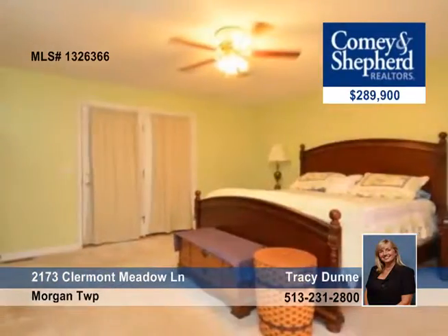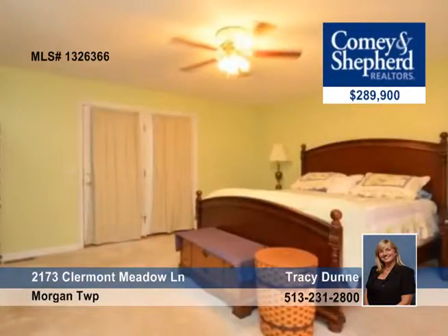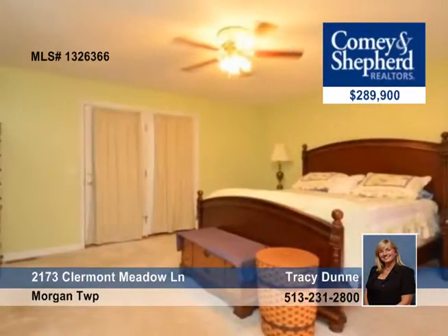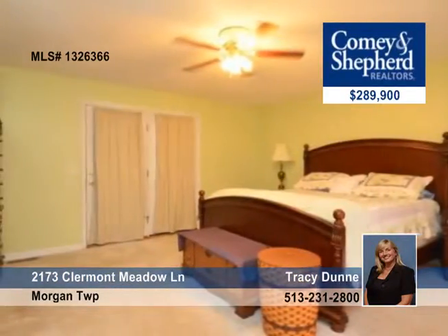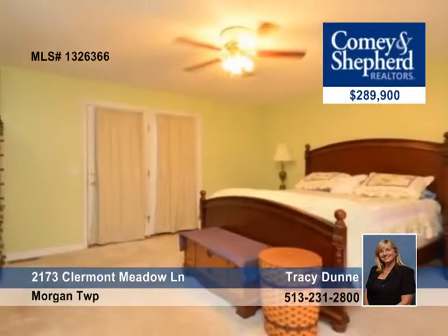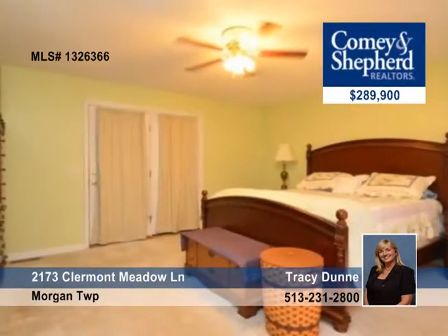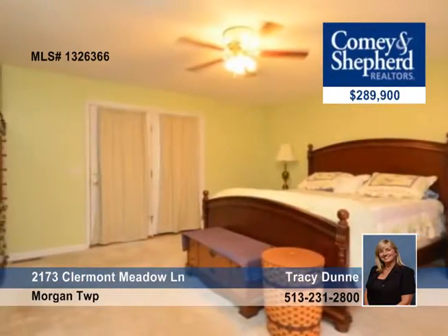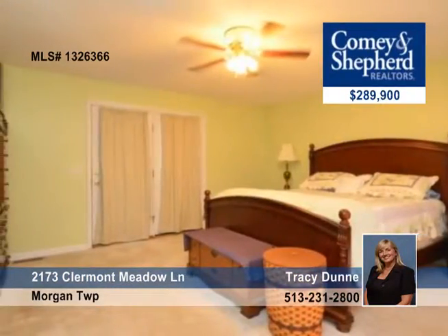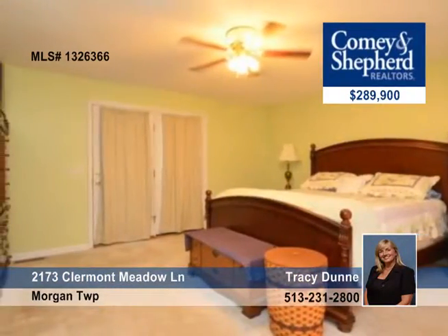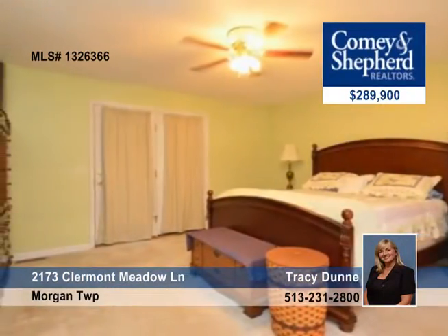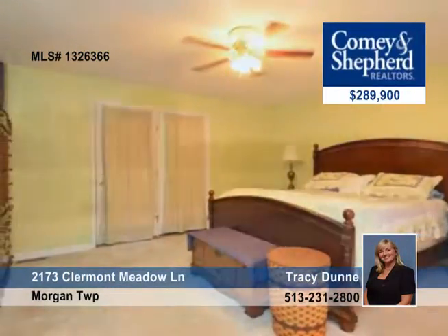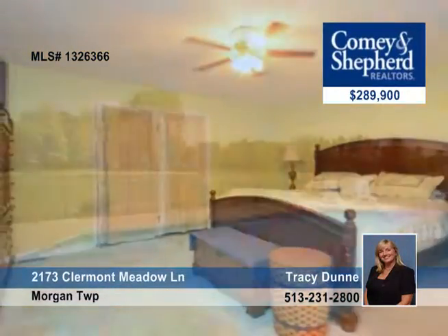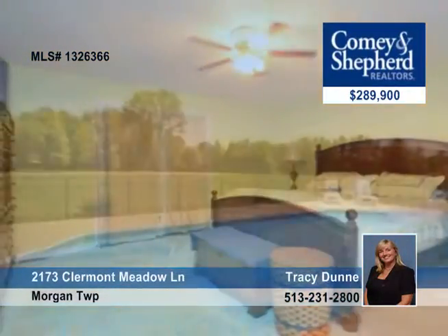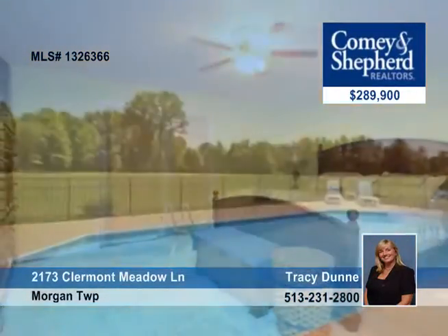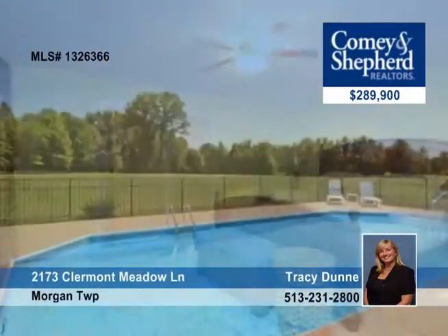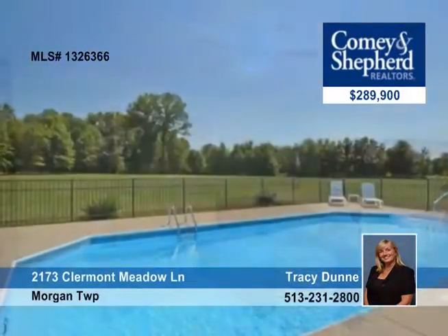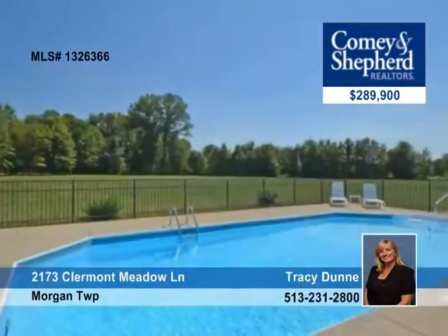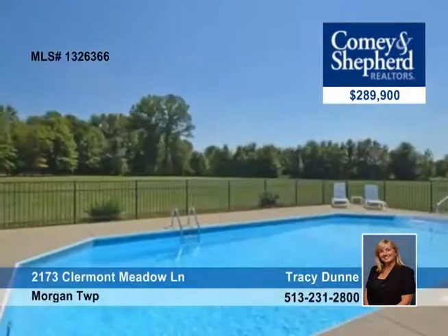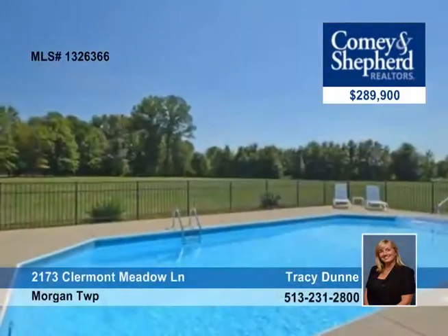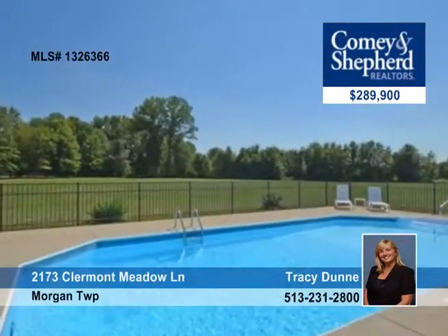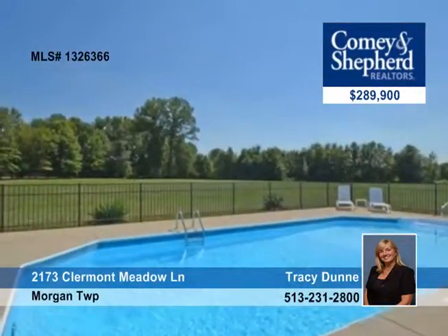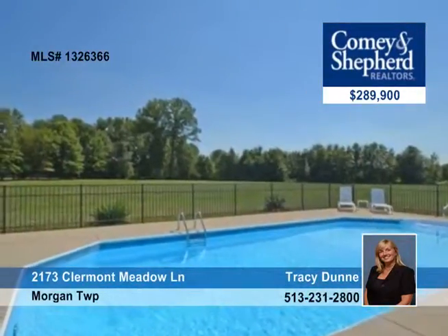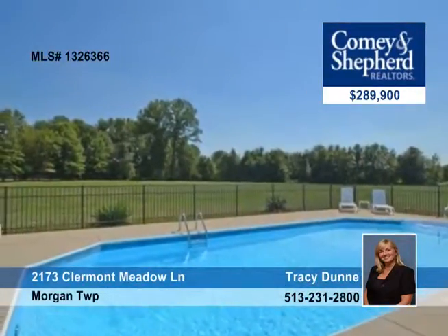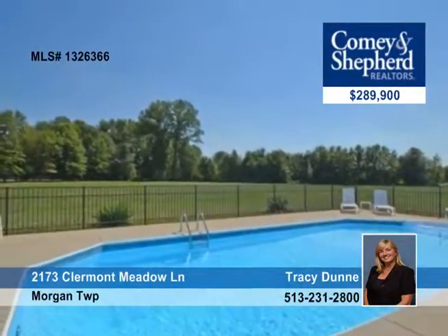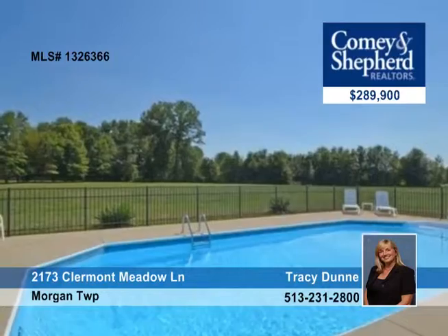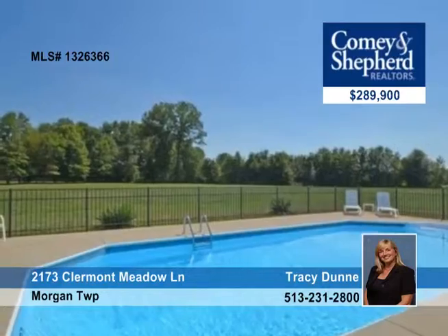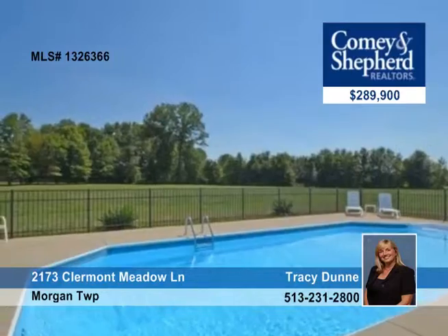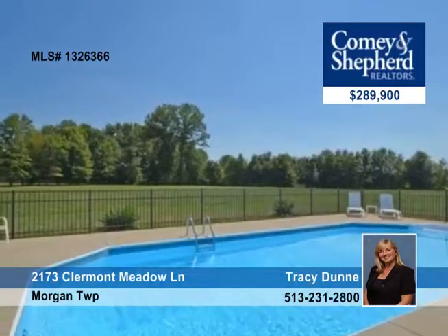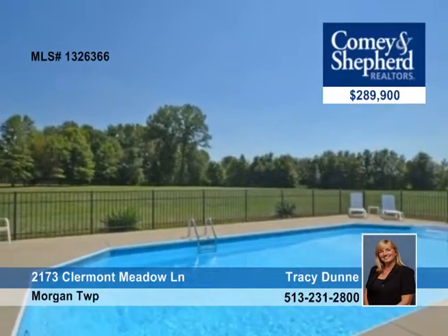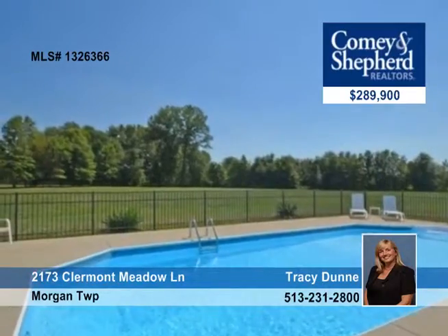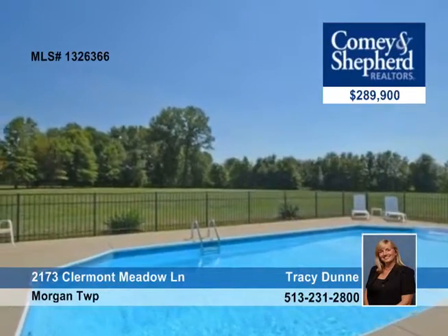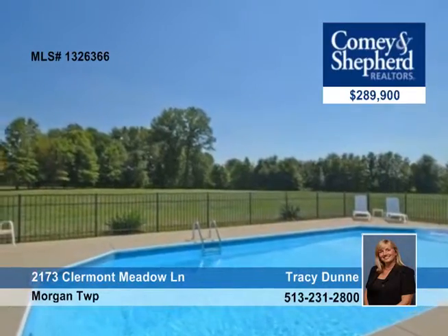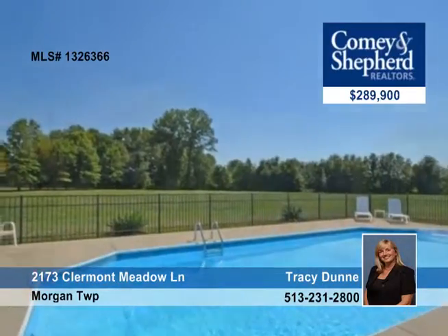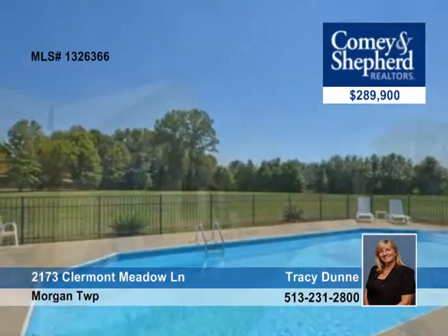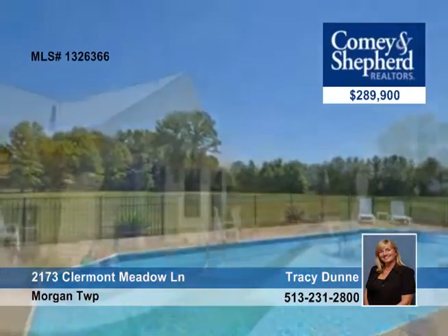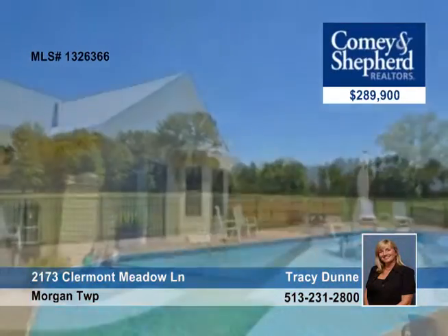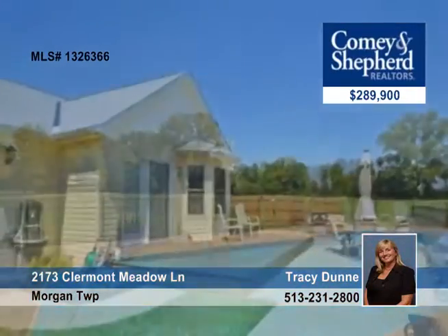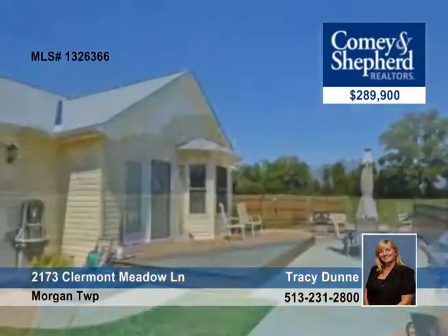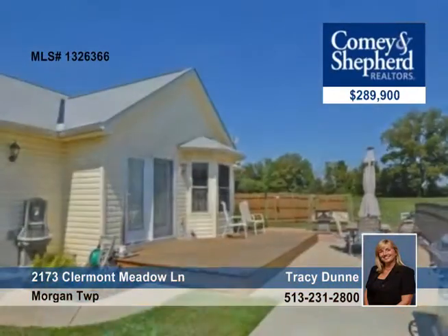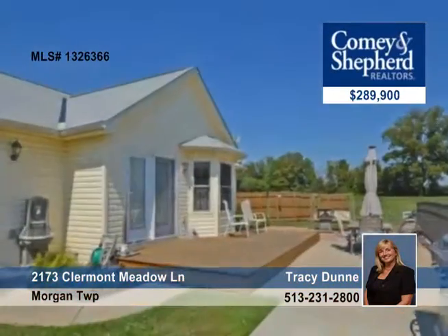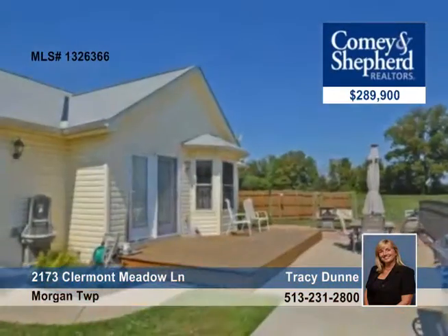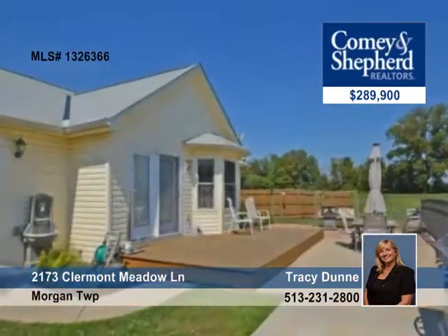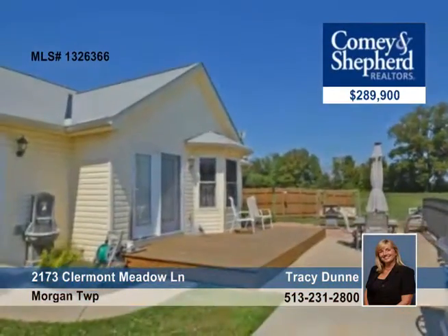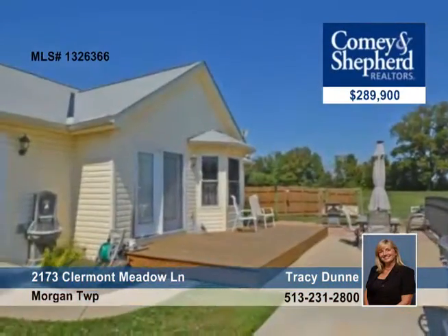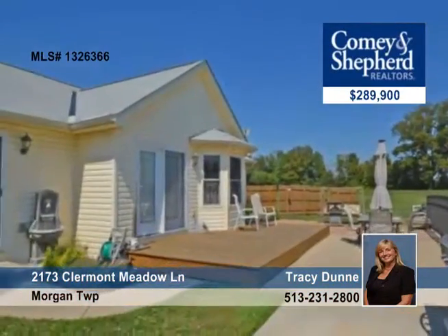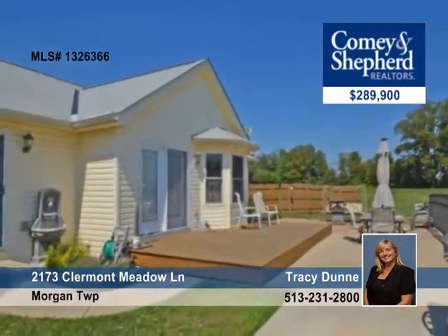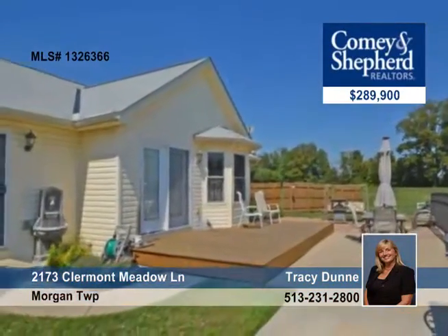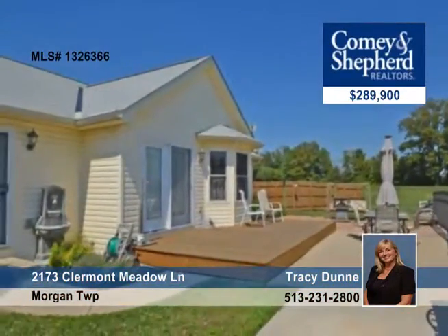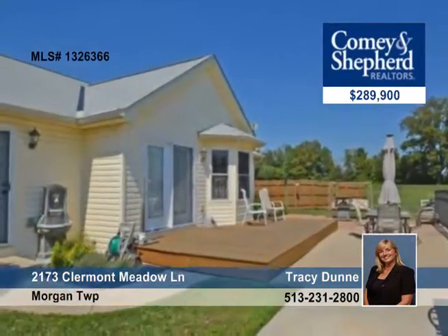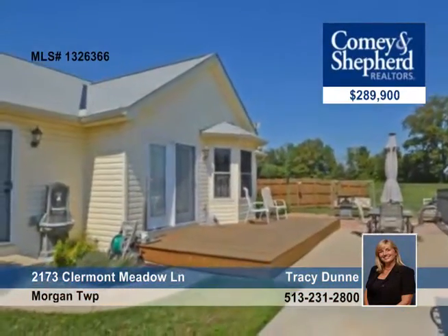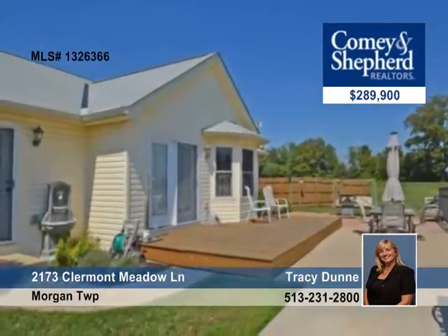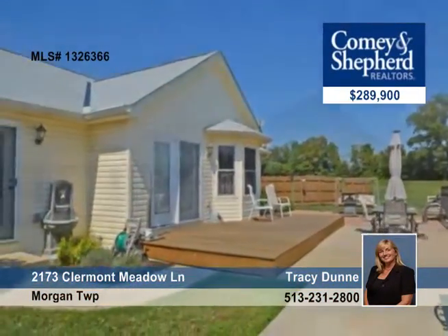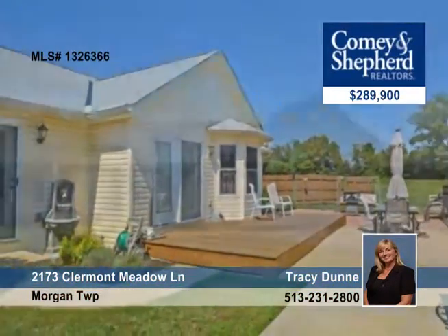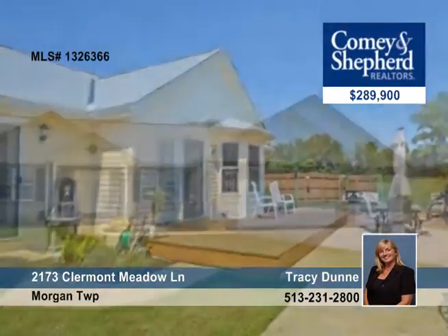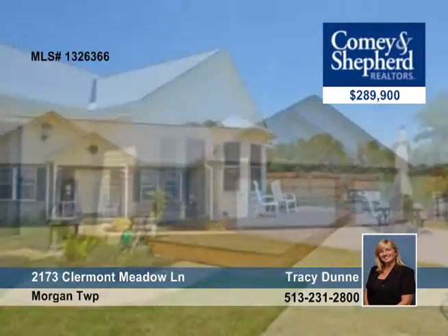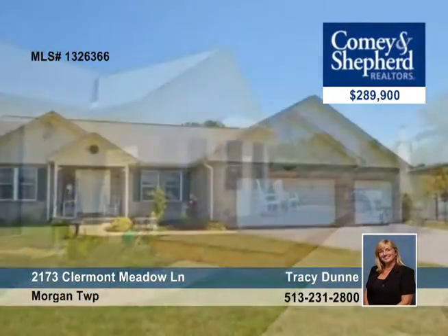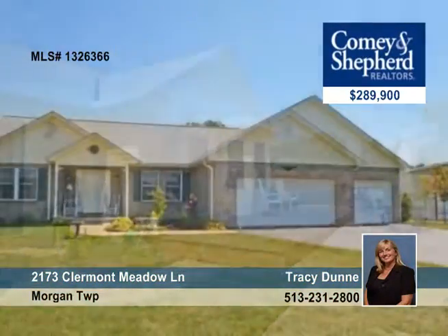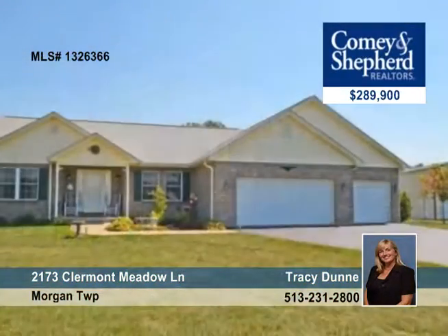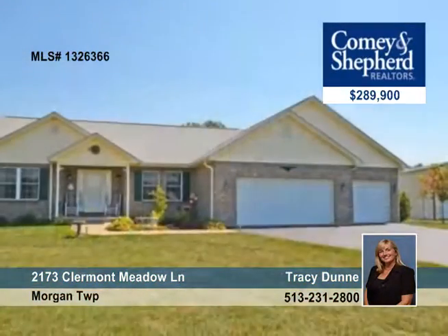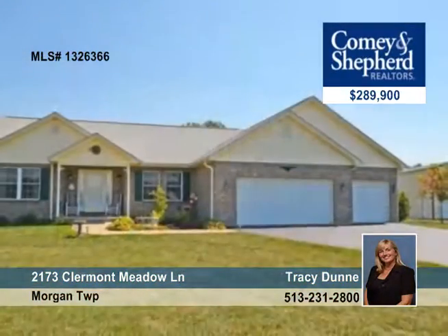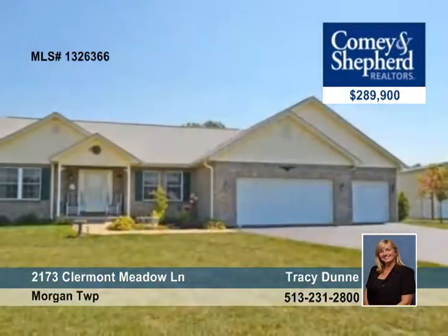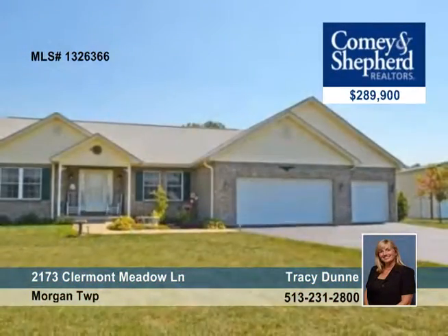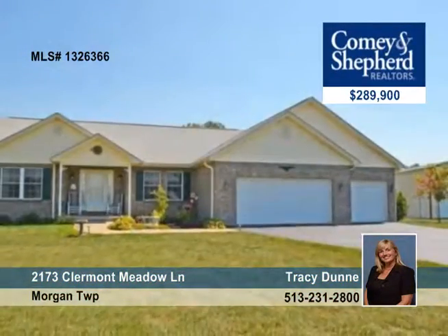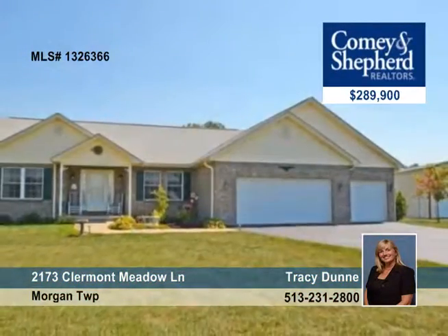This 3-bedroom, 2-bath home also includes an expansive deck and an in-ground pool. Come home to country comfort by calling Tracy.